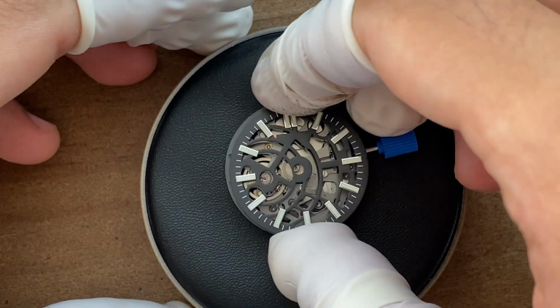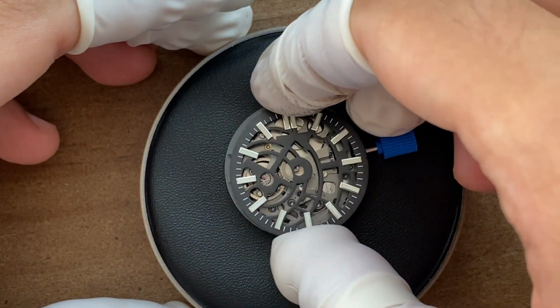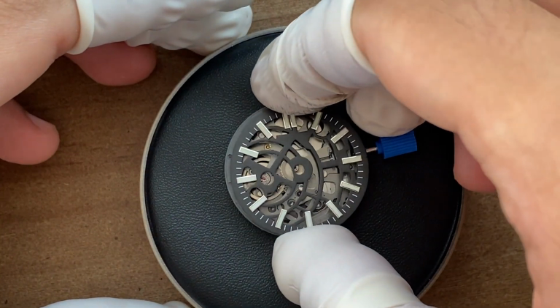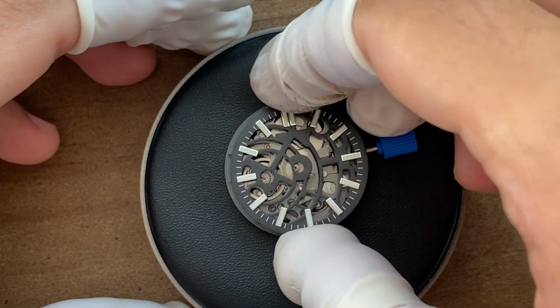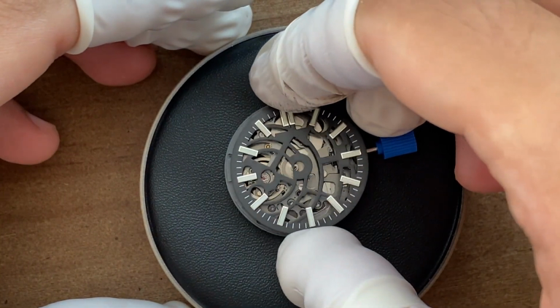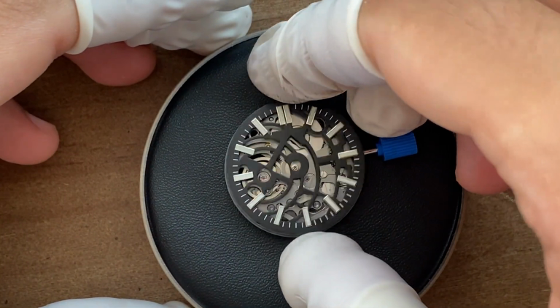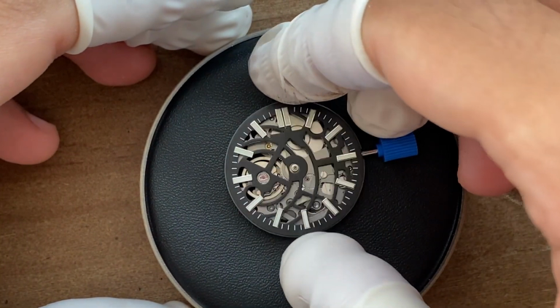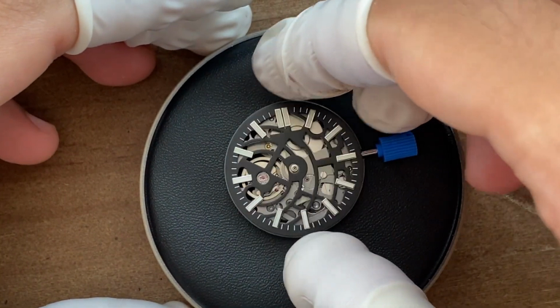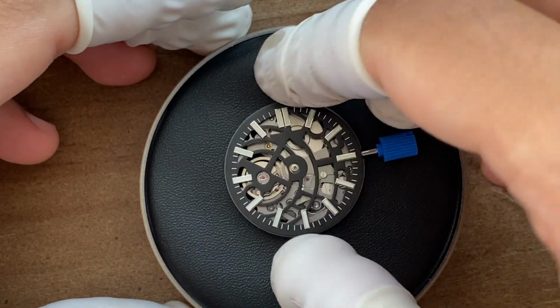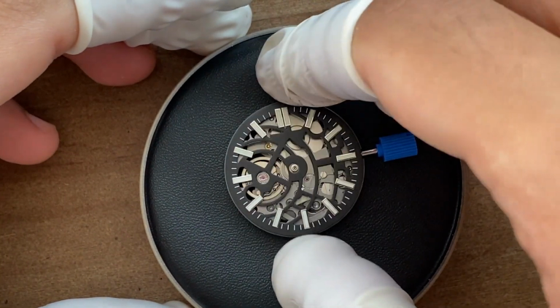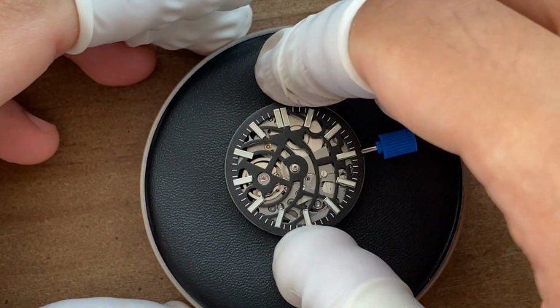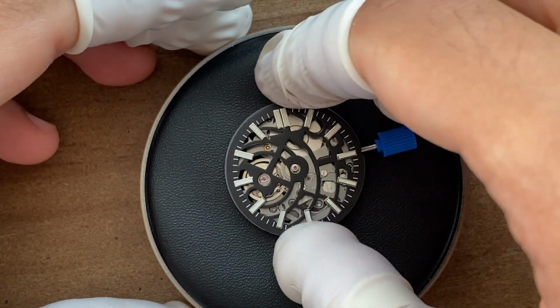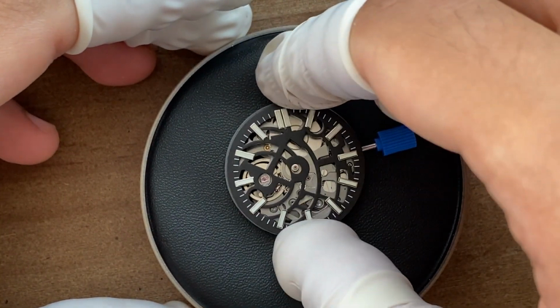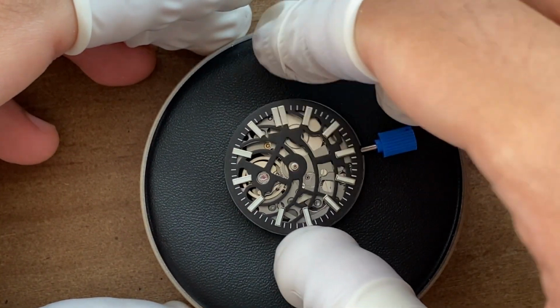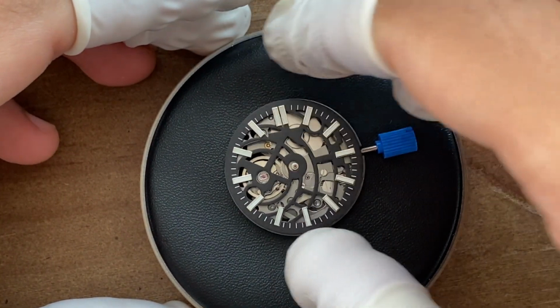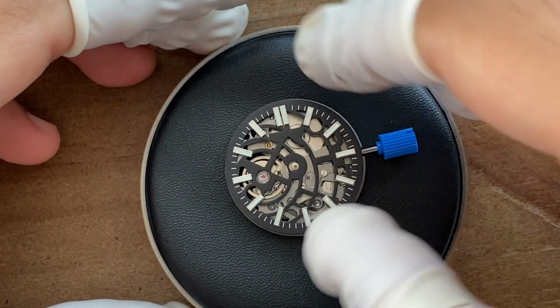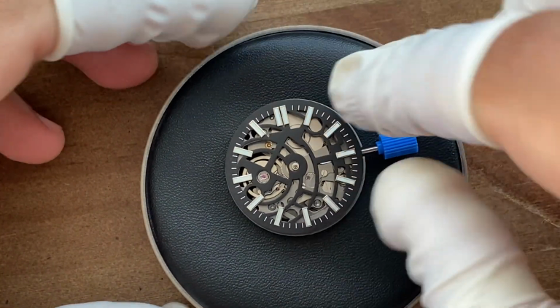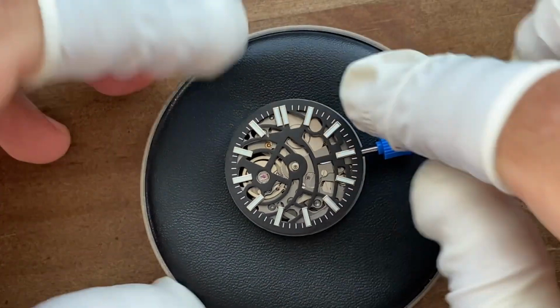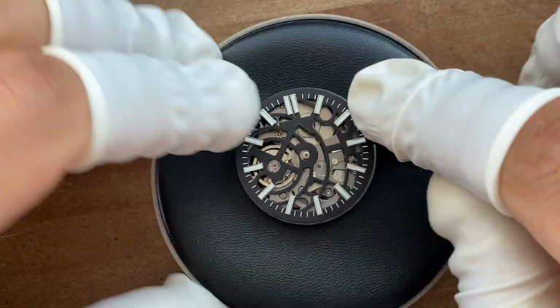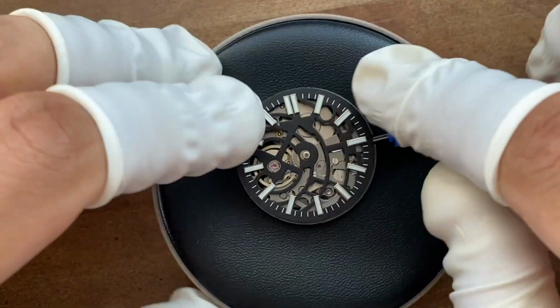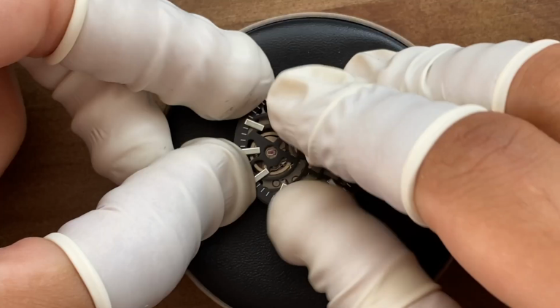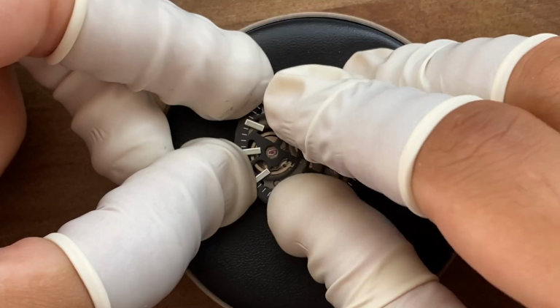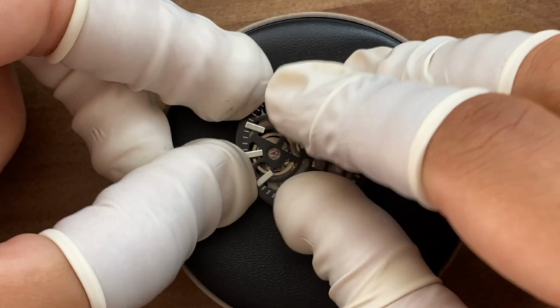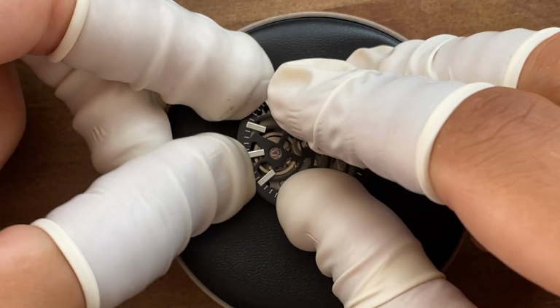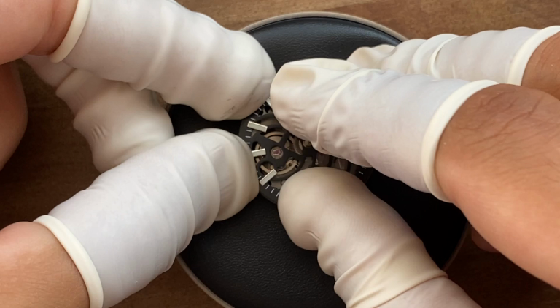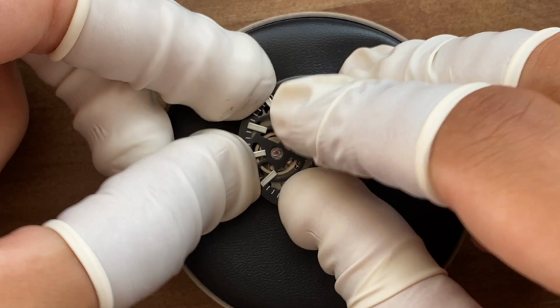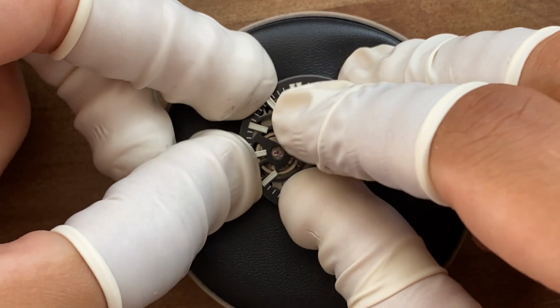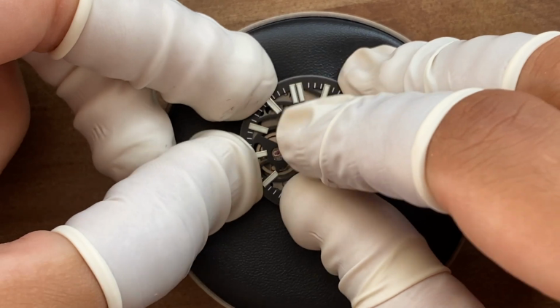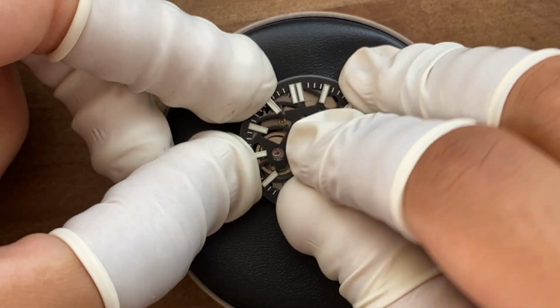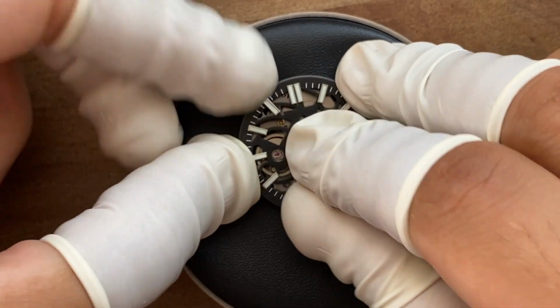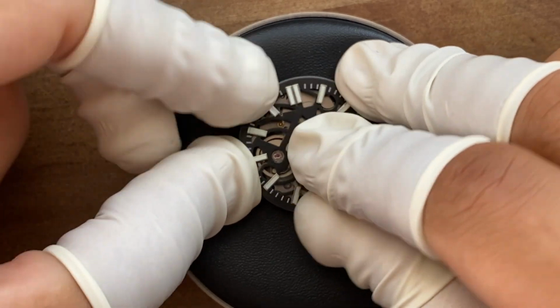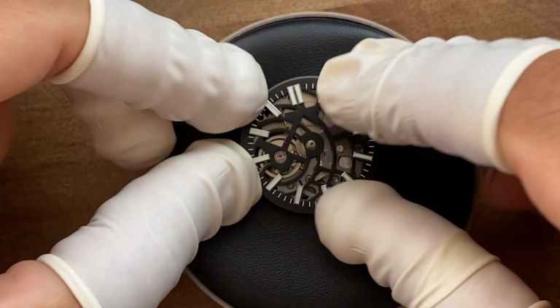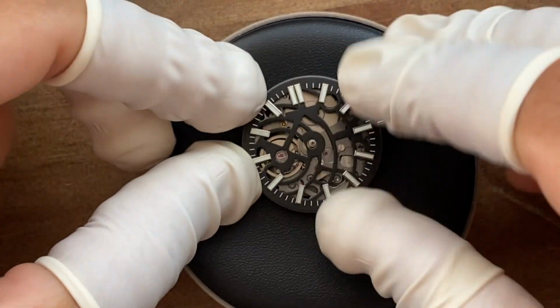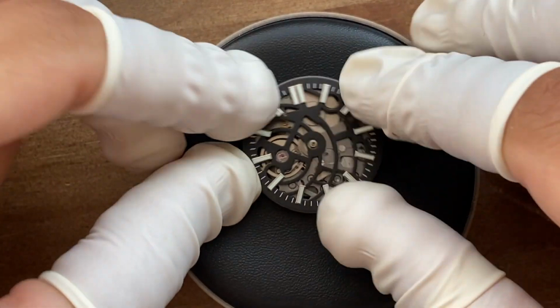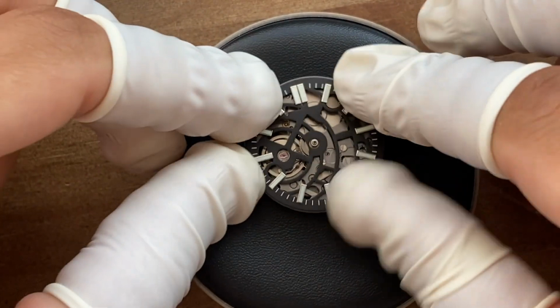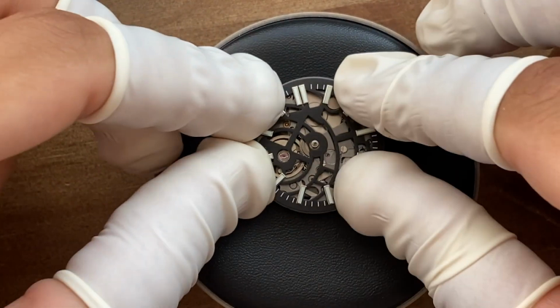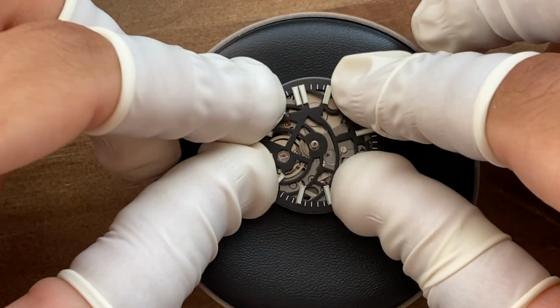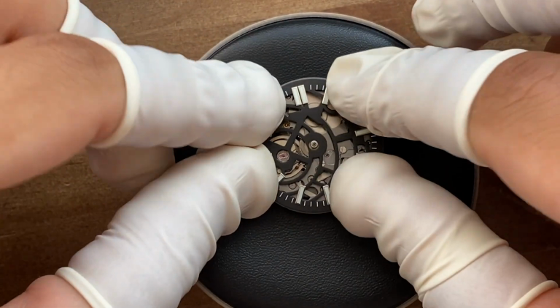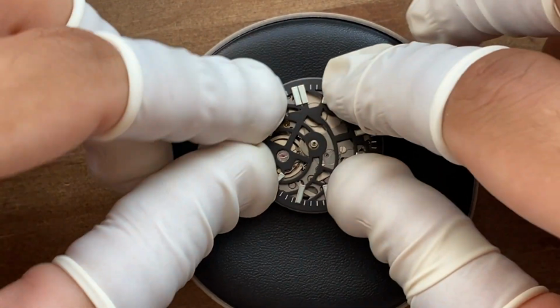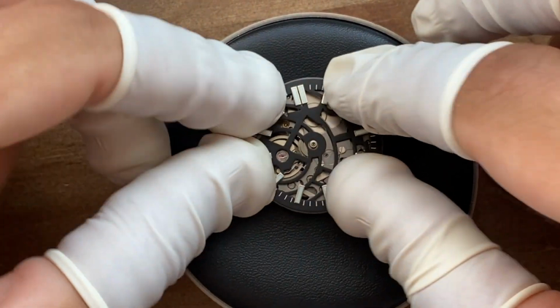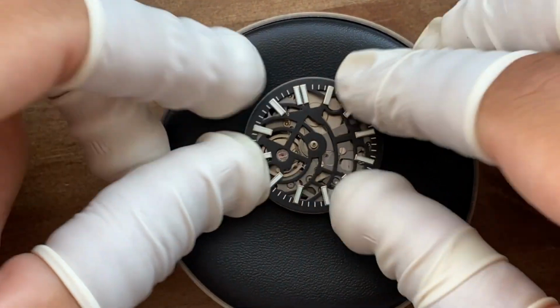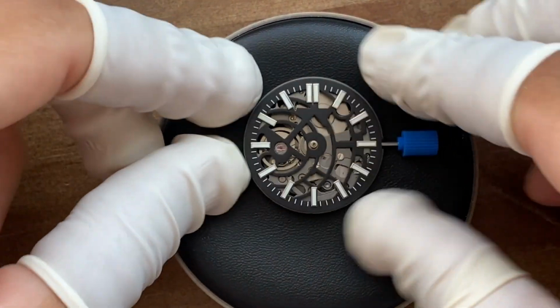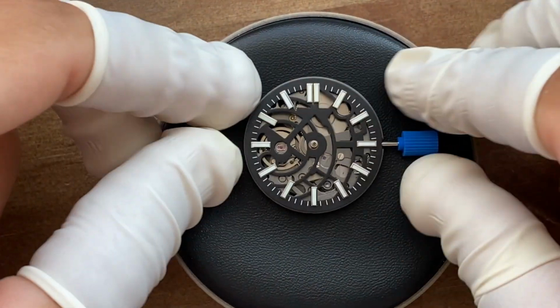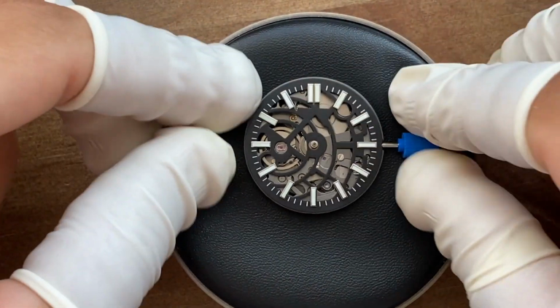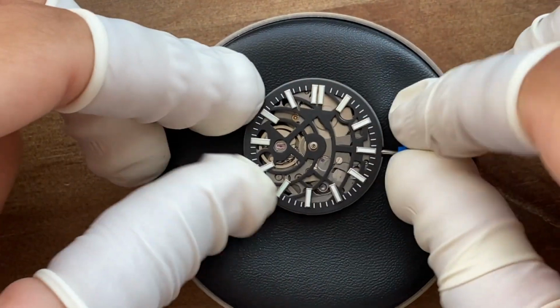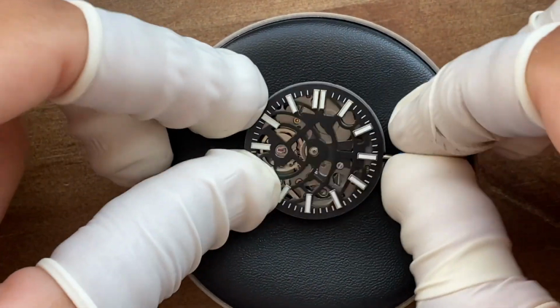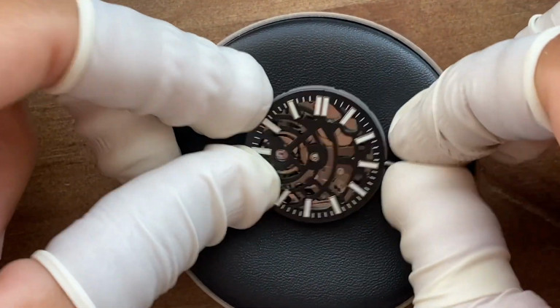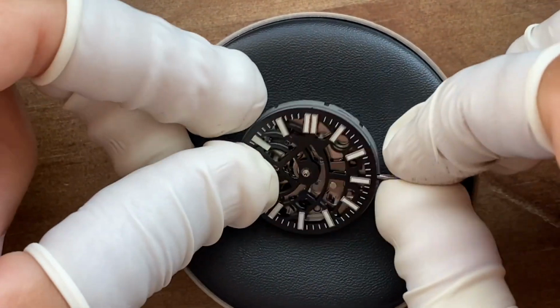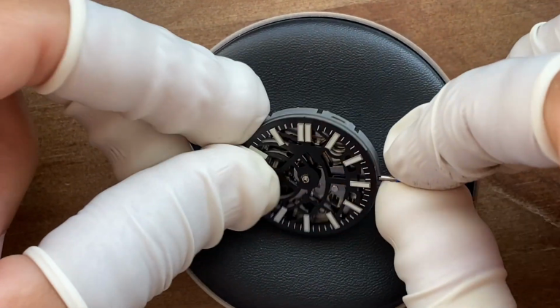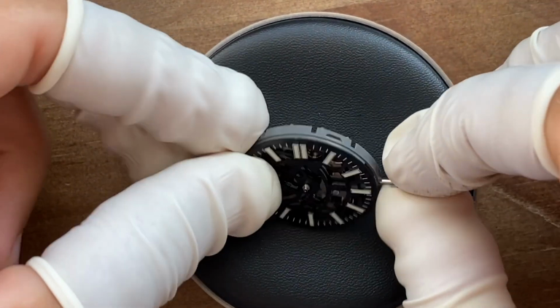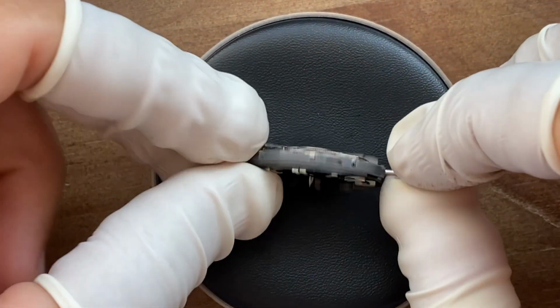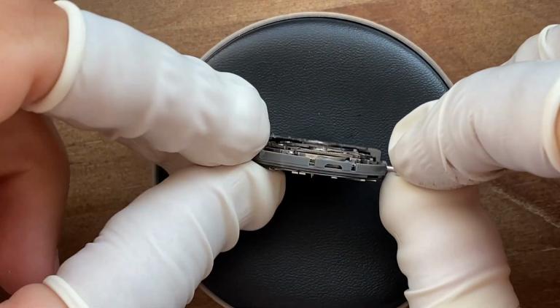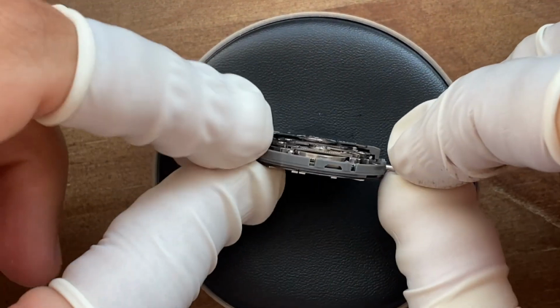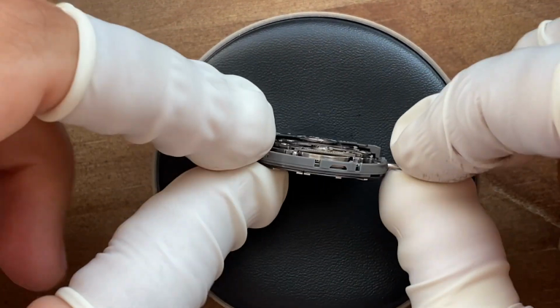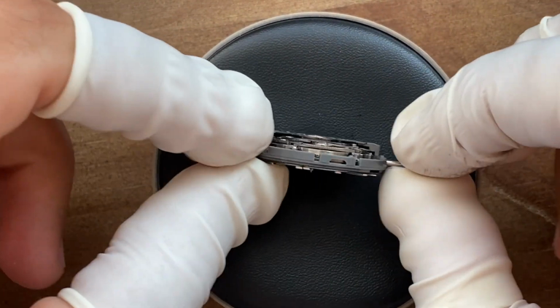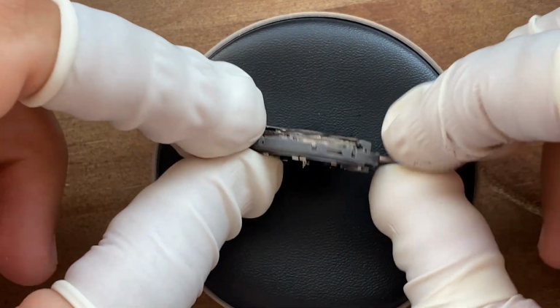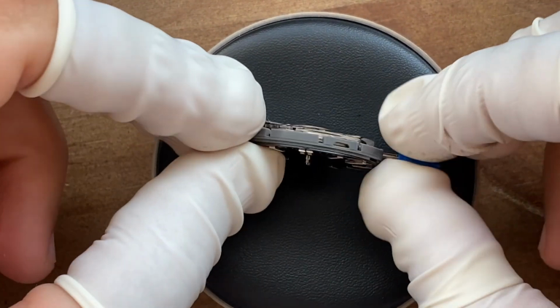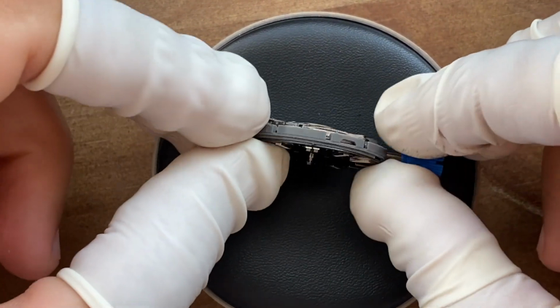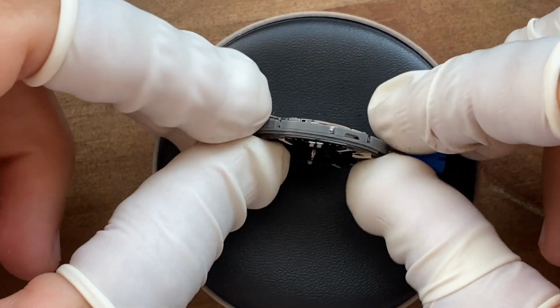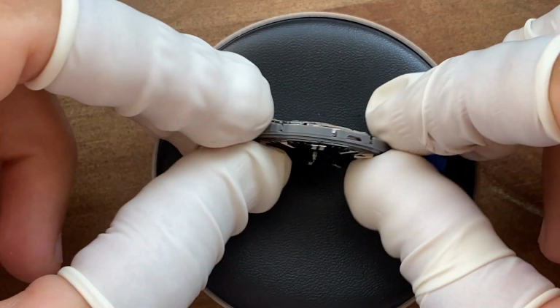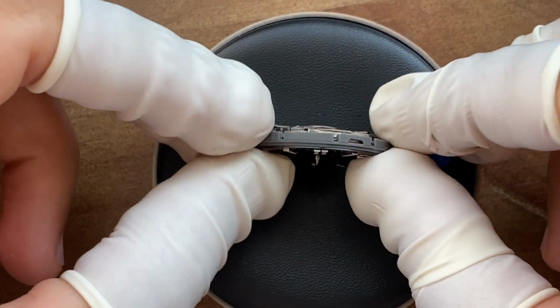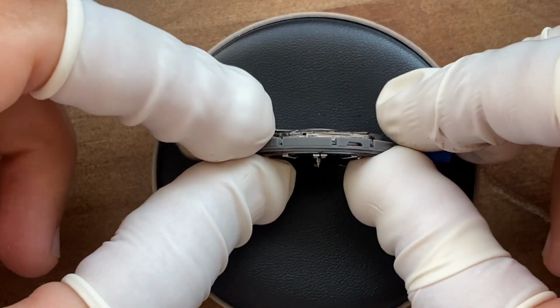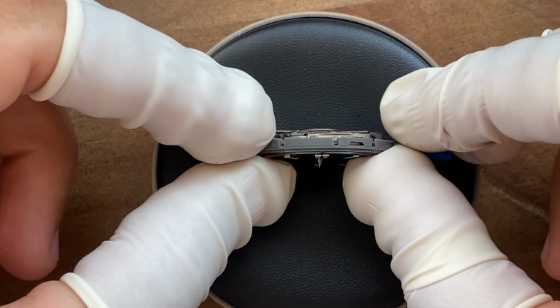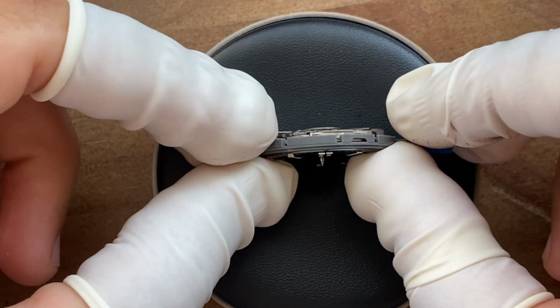I'm now fitting the dial and everything looks in place. There are no gaps between the dial and the movement. That's good.